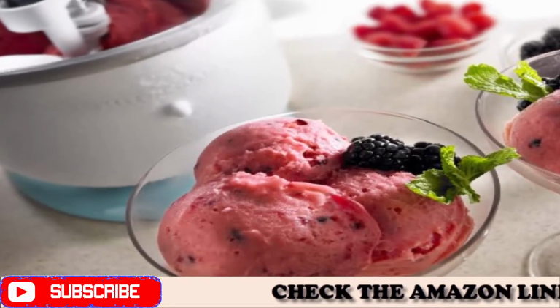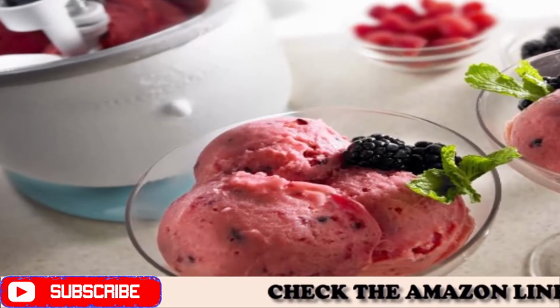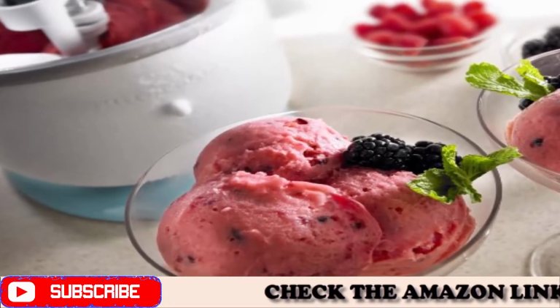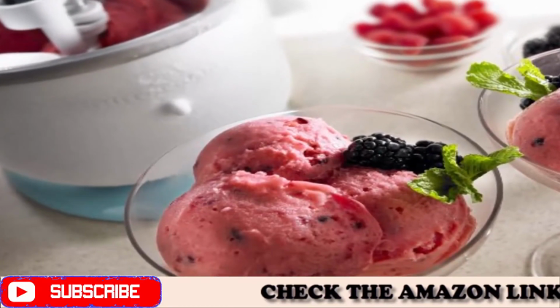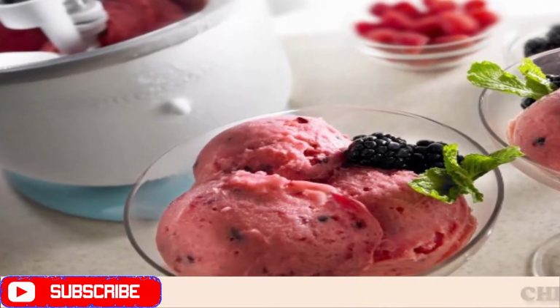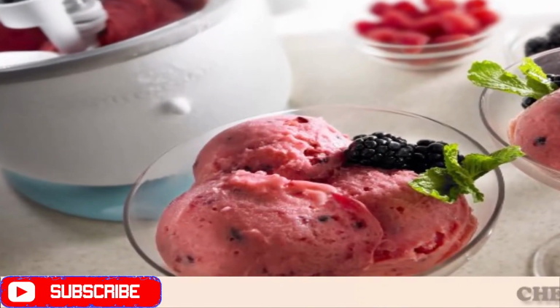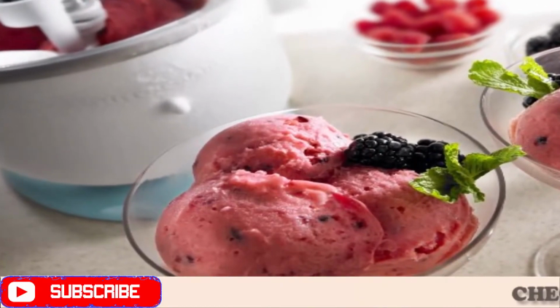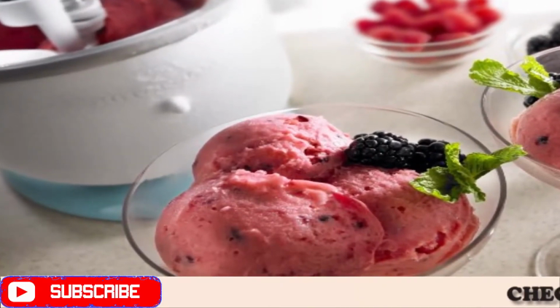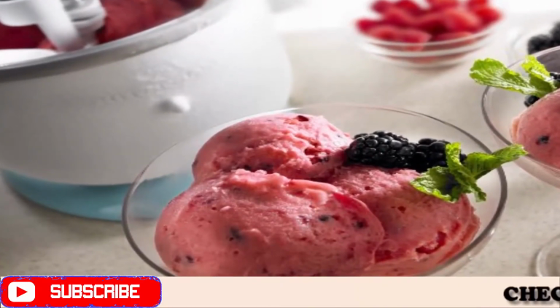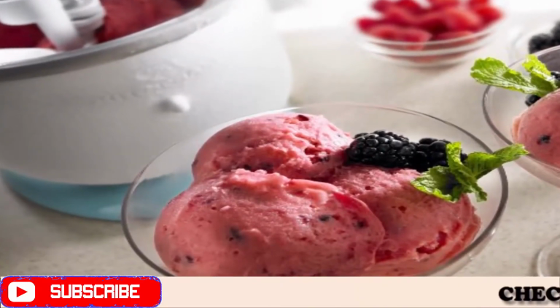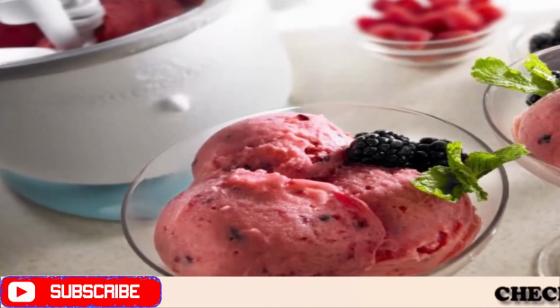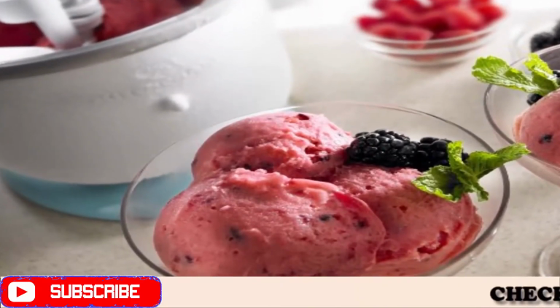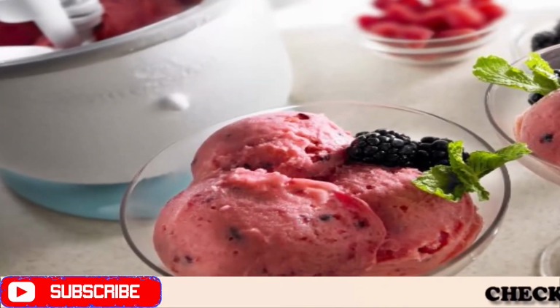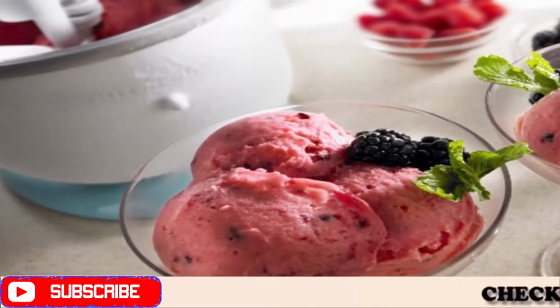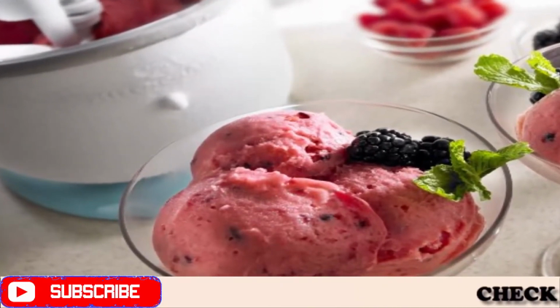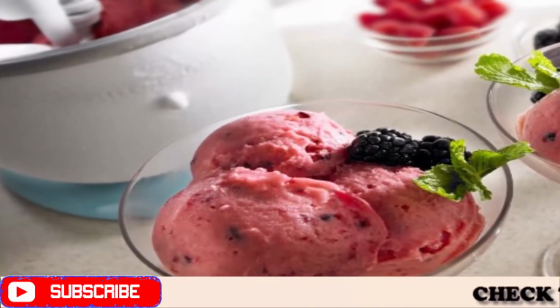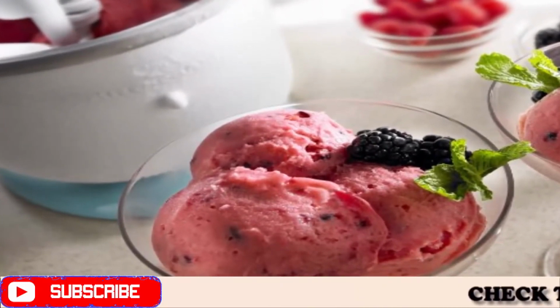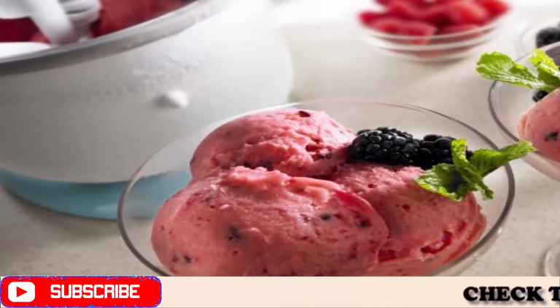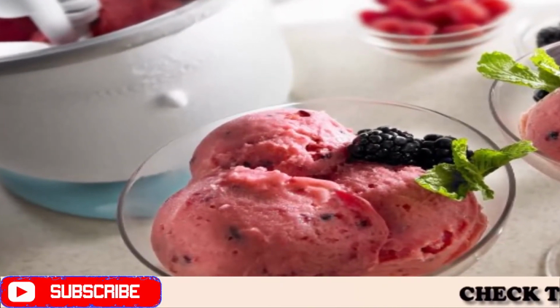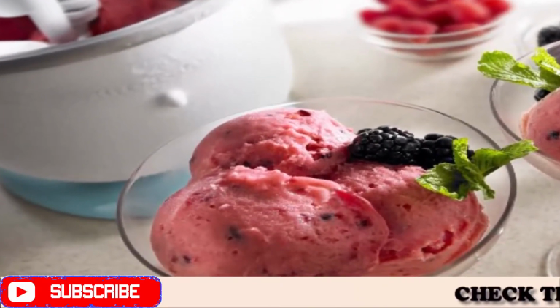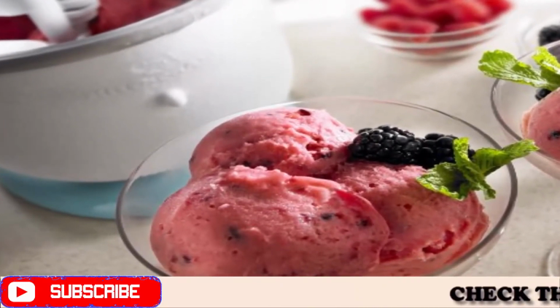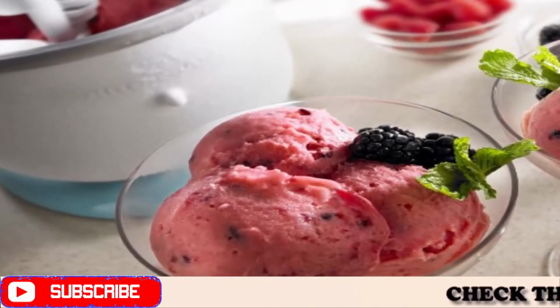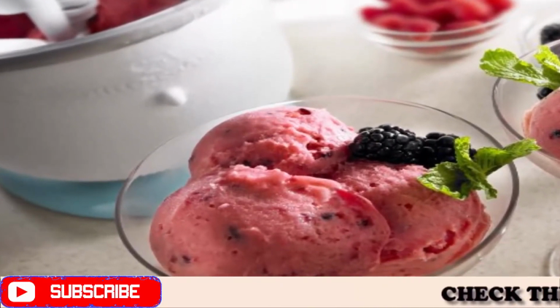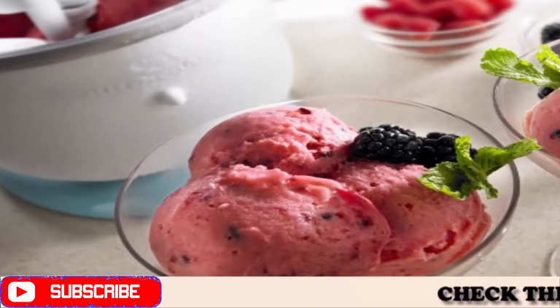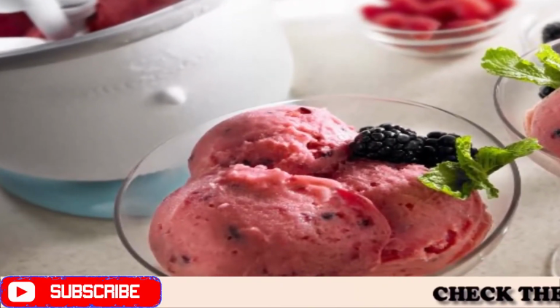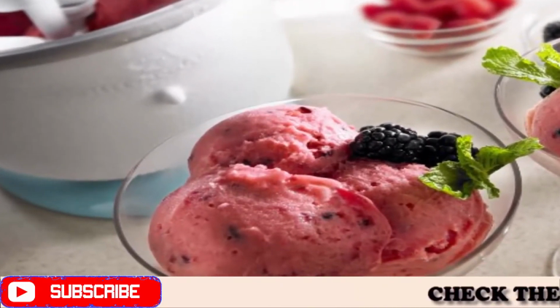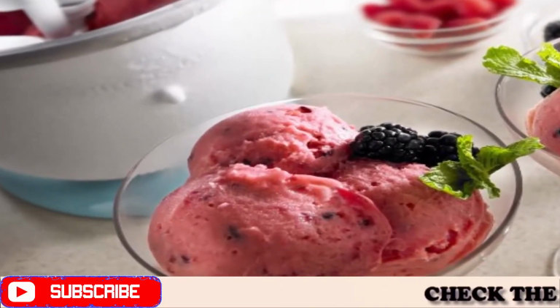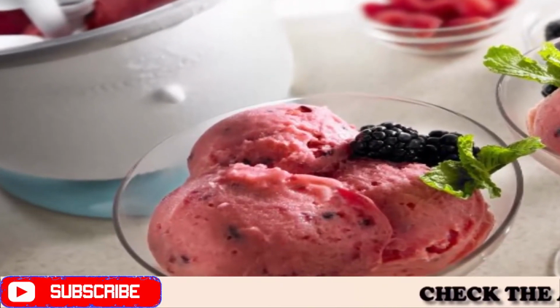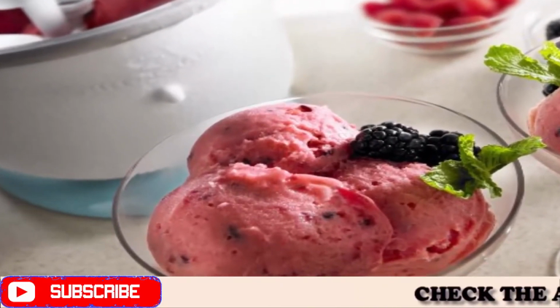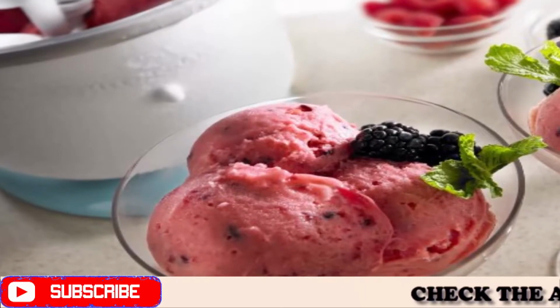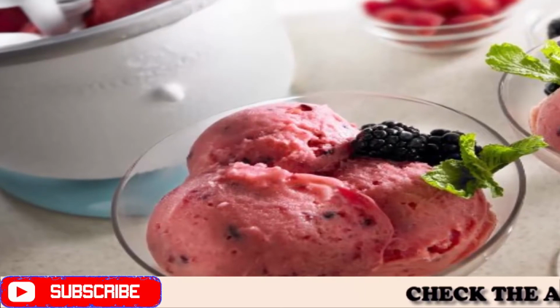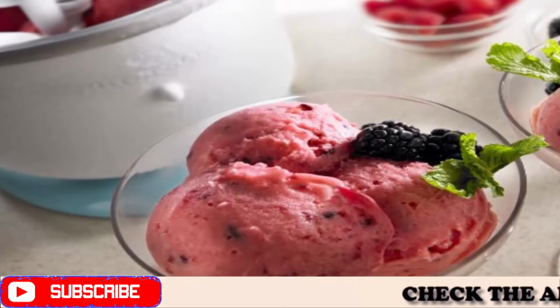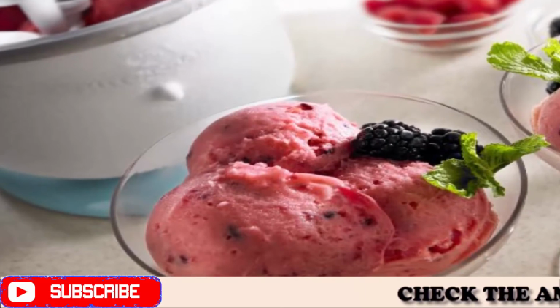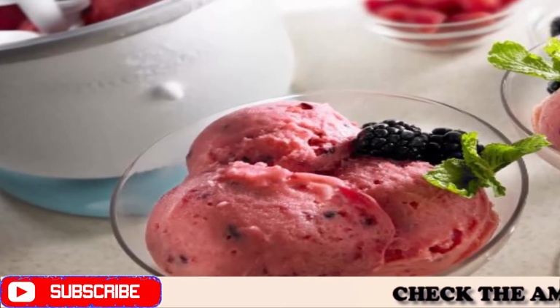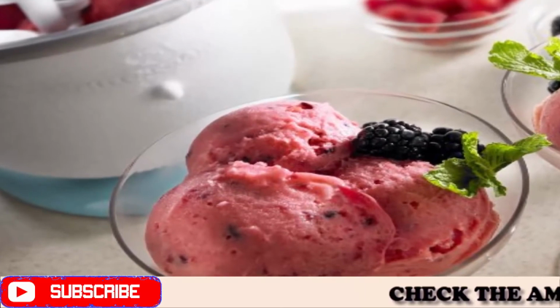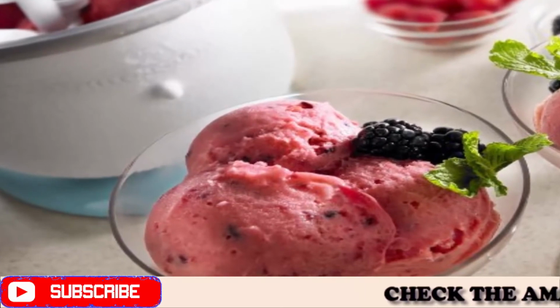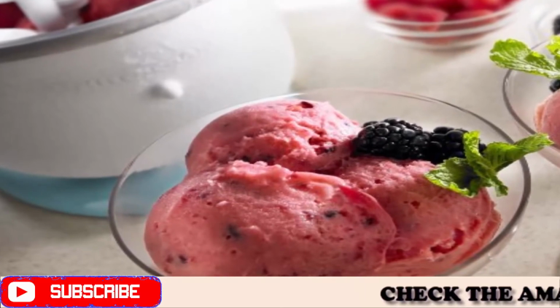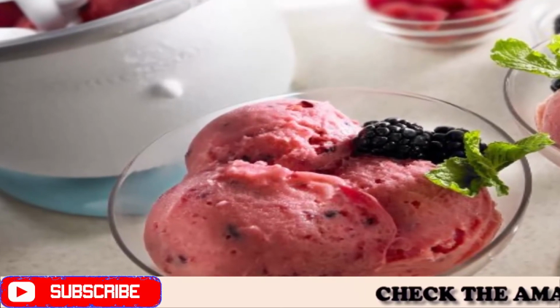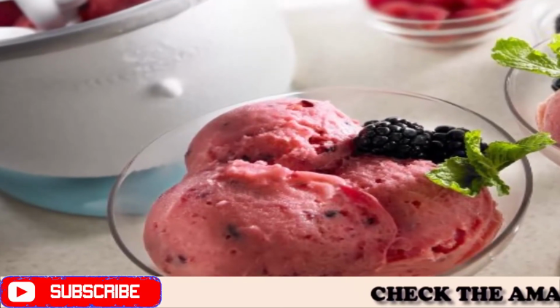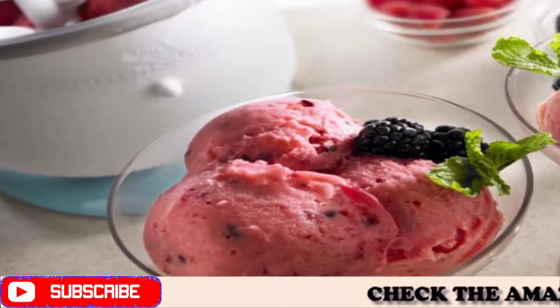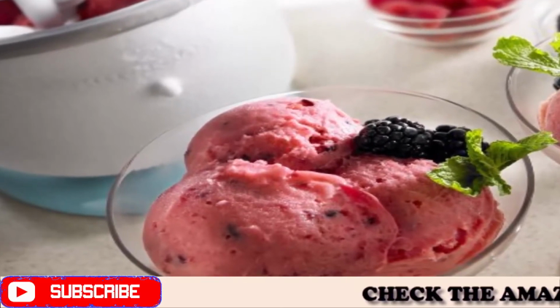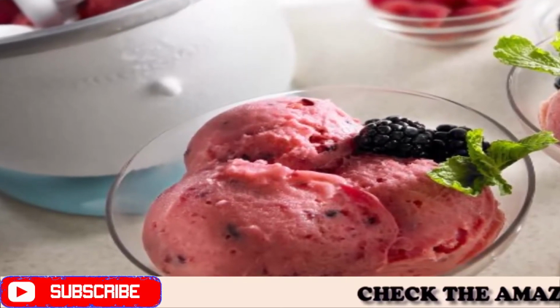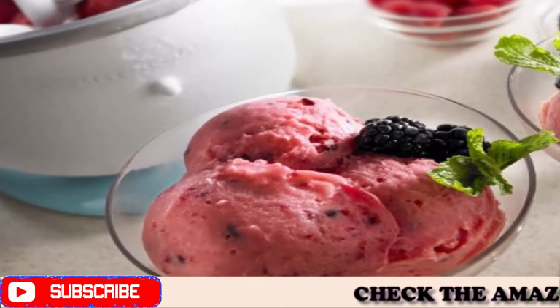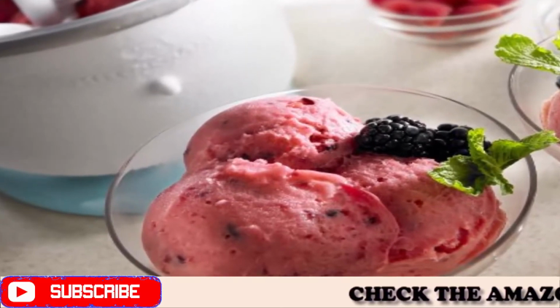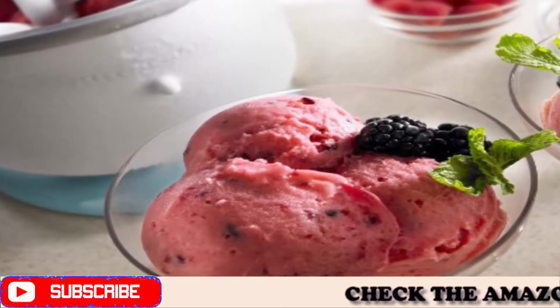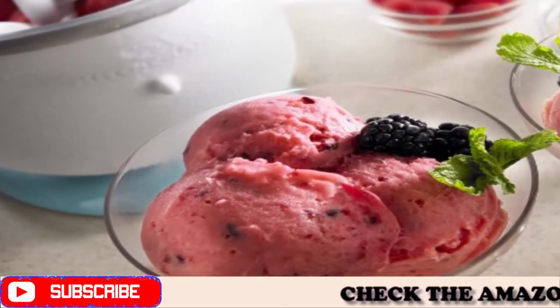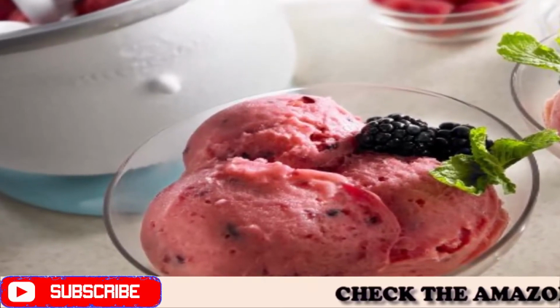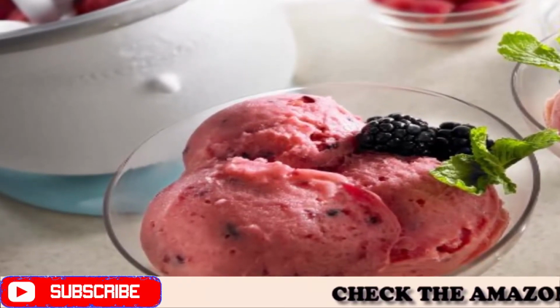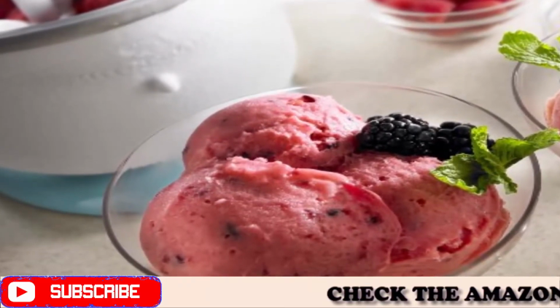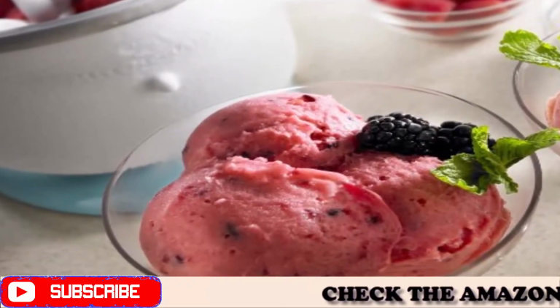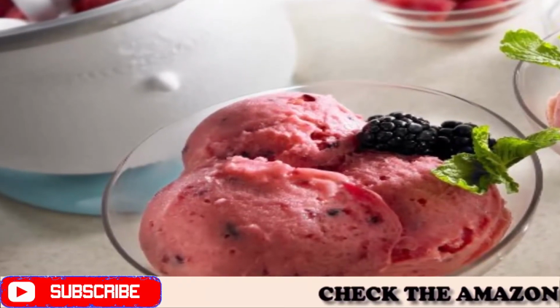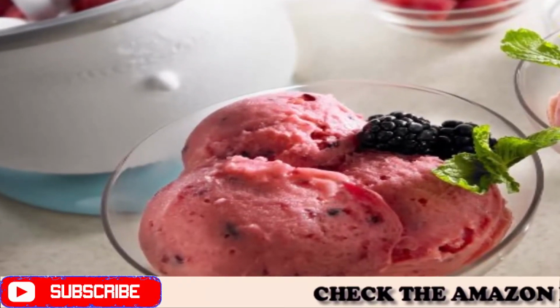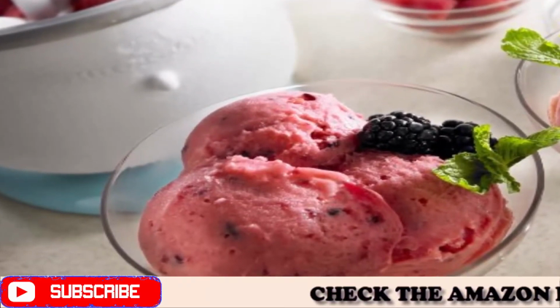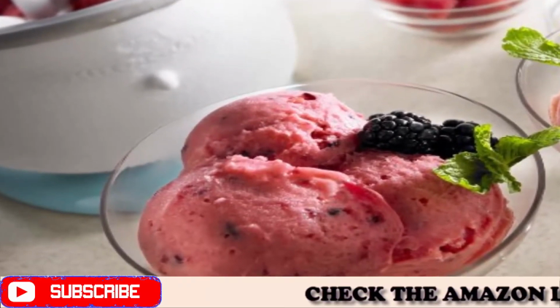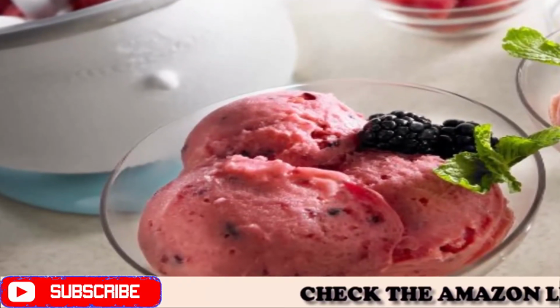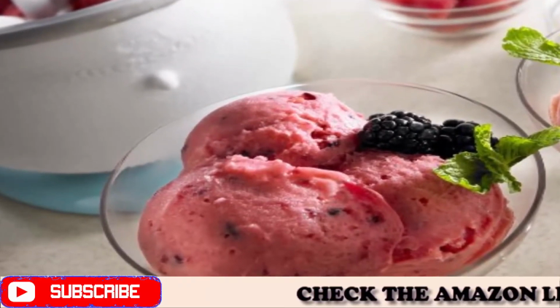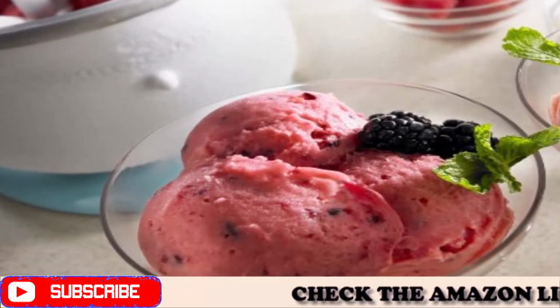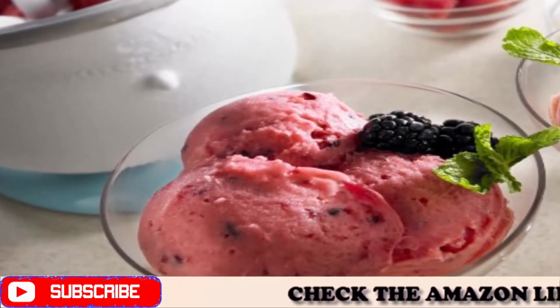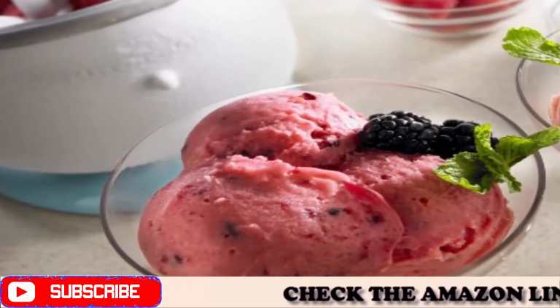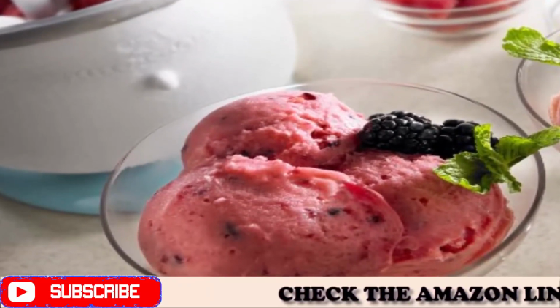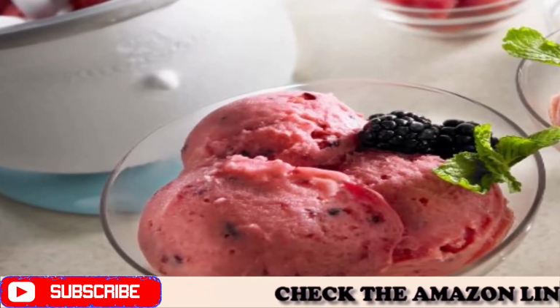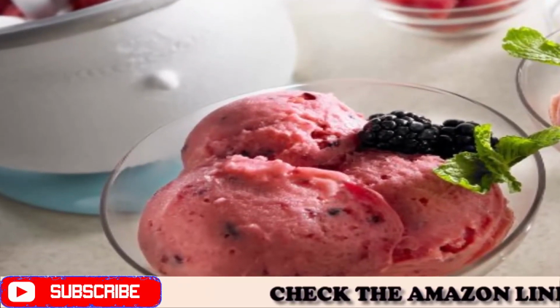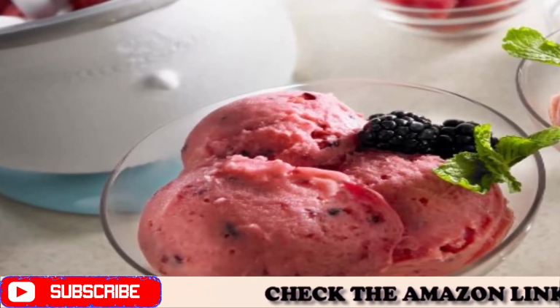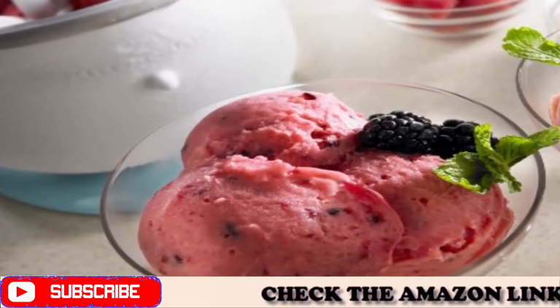Powered by your stand mixer — pour in the batter and the dasher and freeze bowl do the work. It's the best ice cream maker for your kitchen.